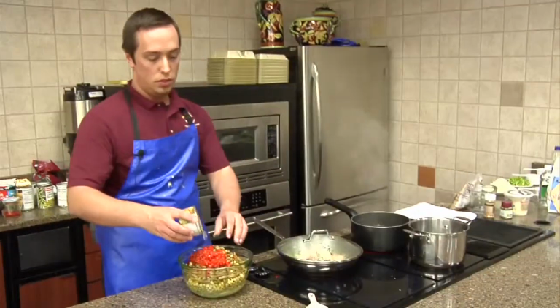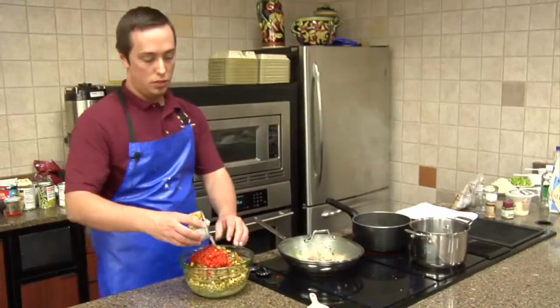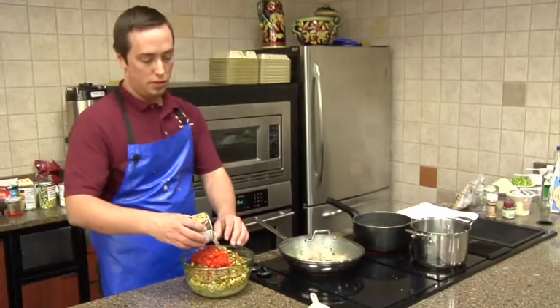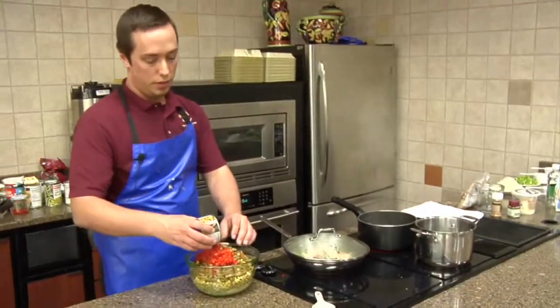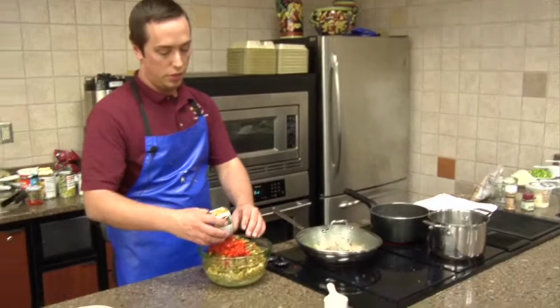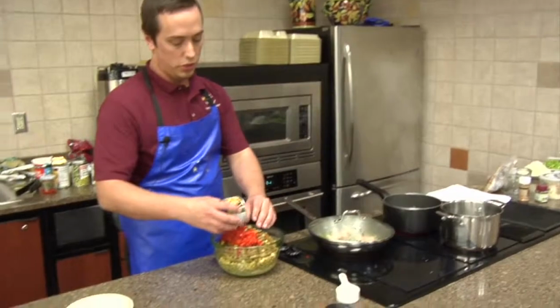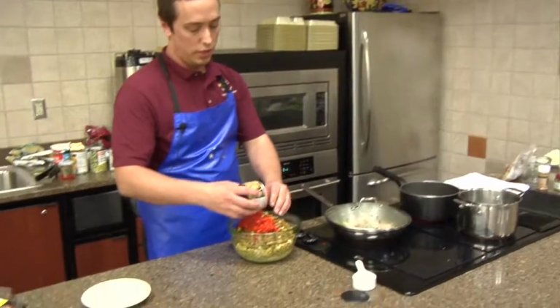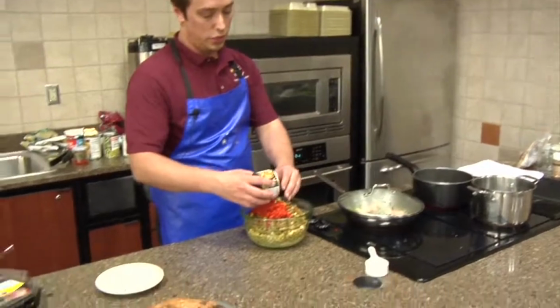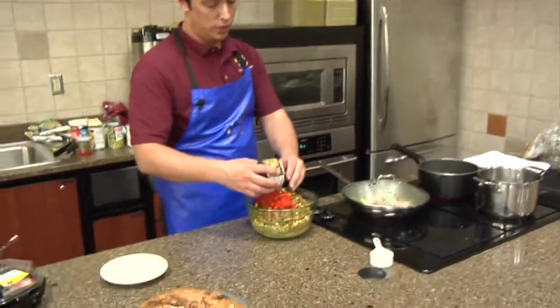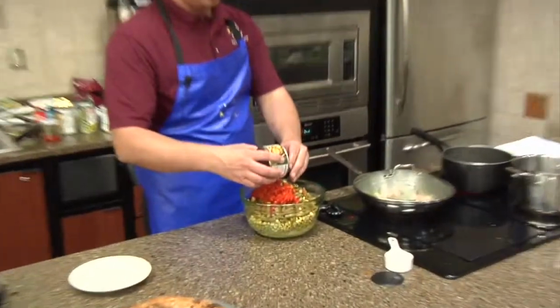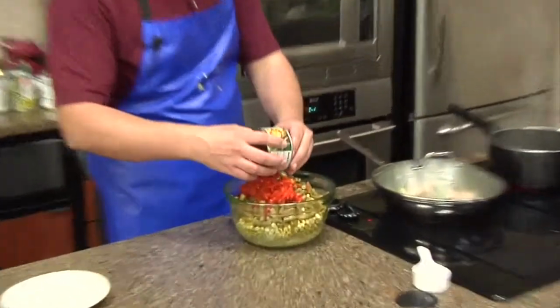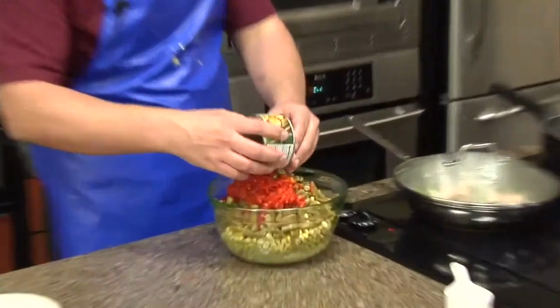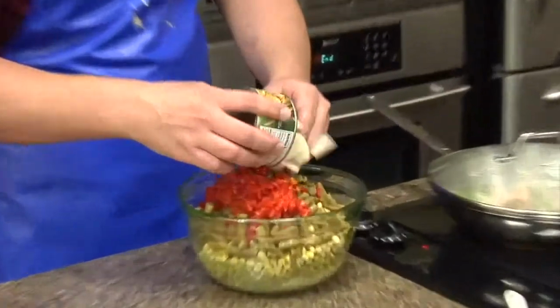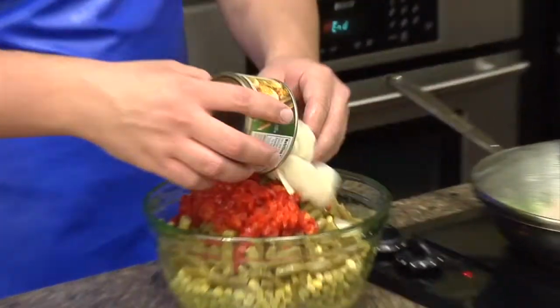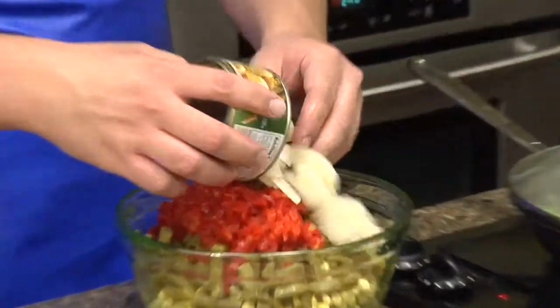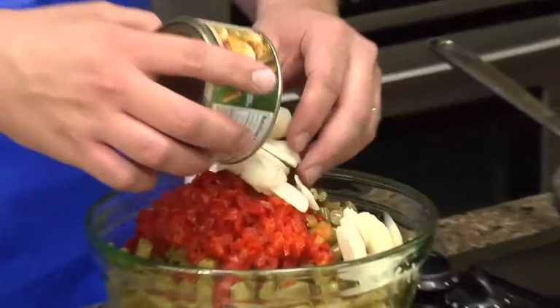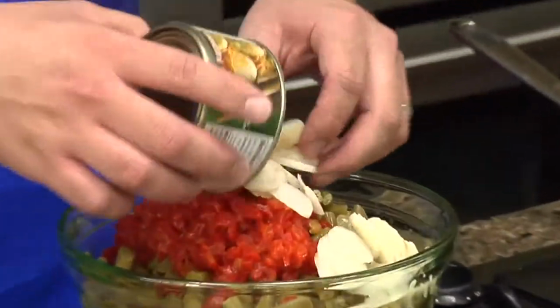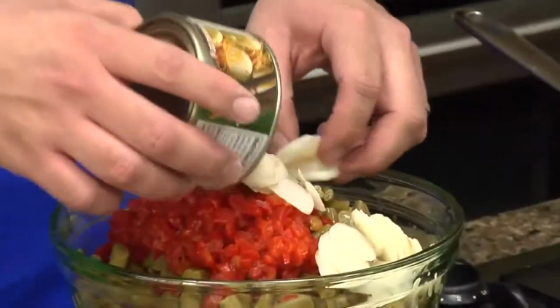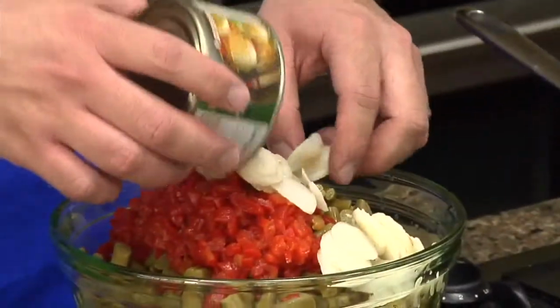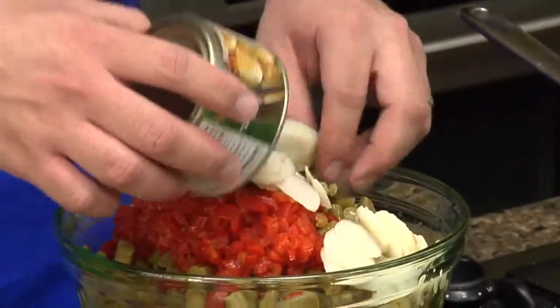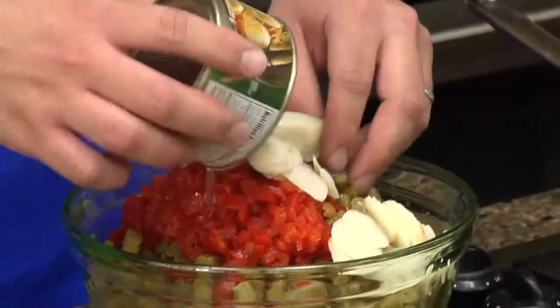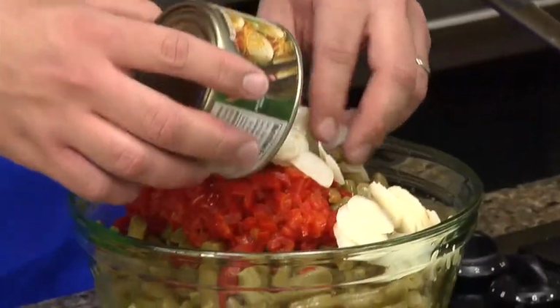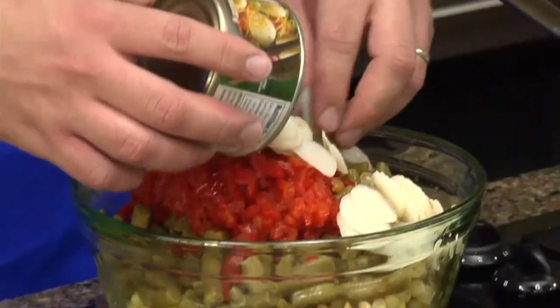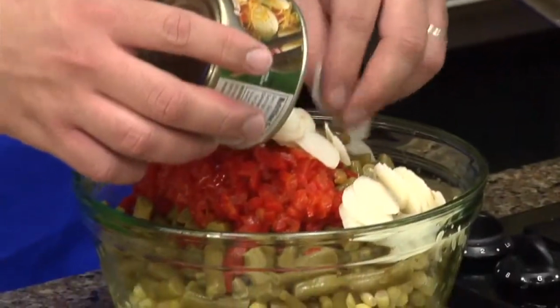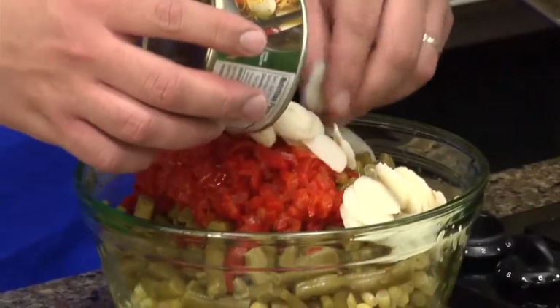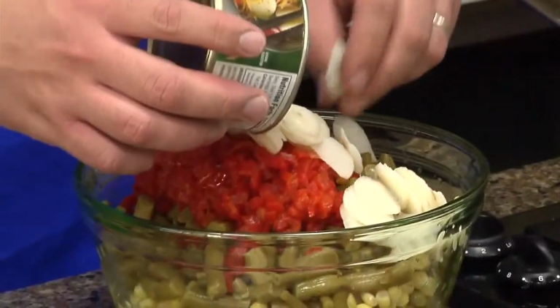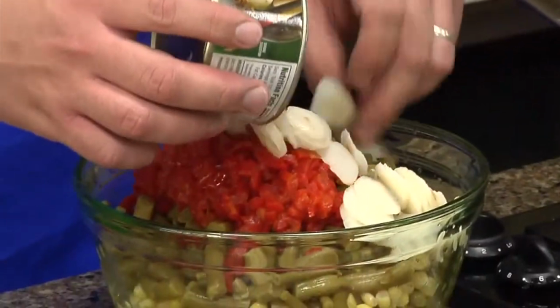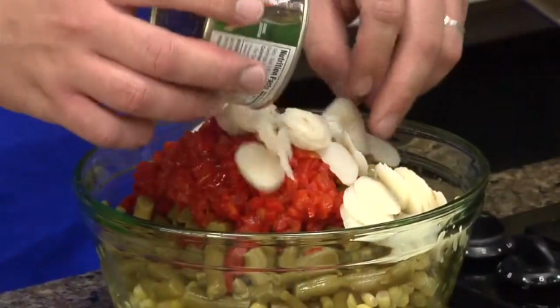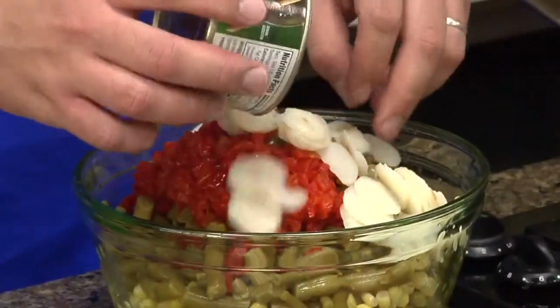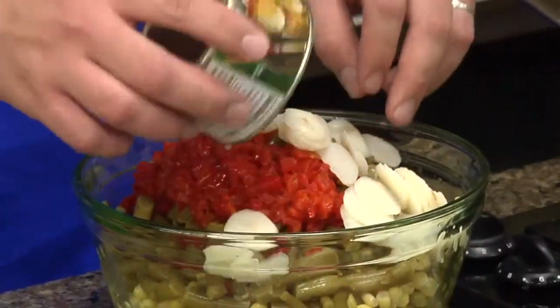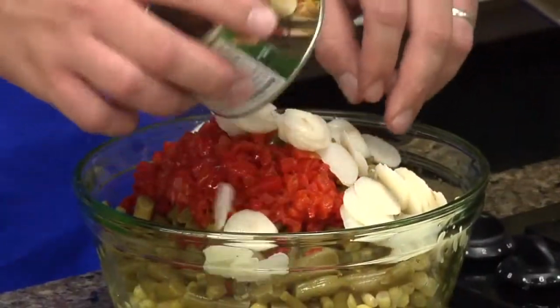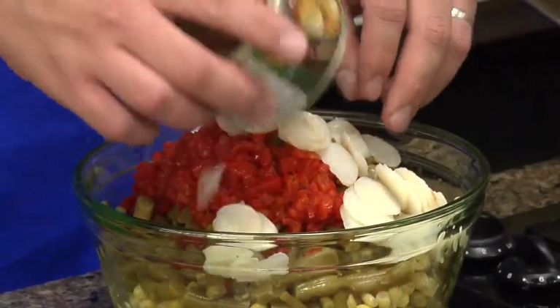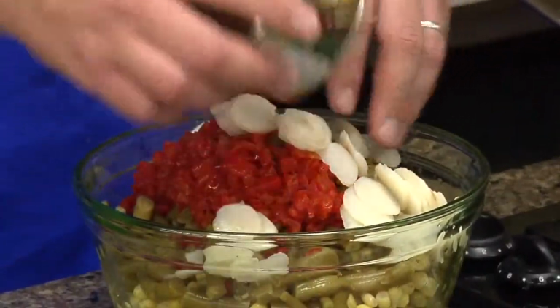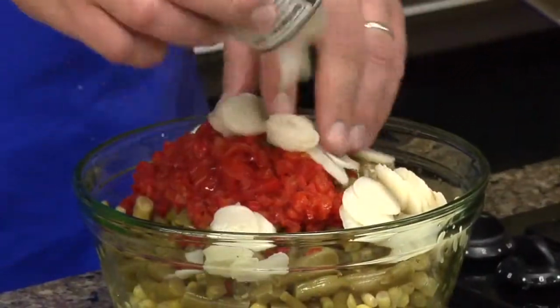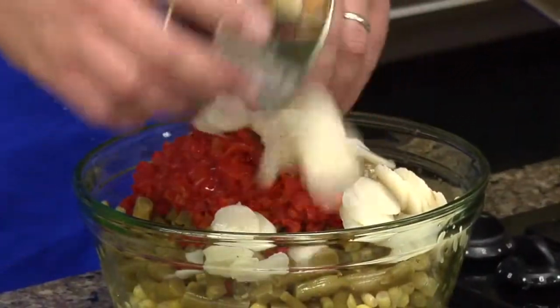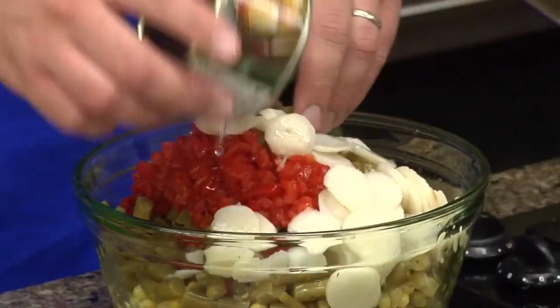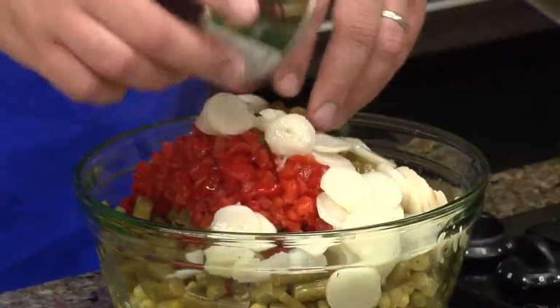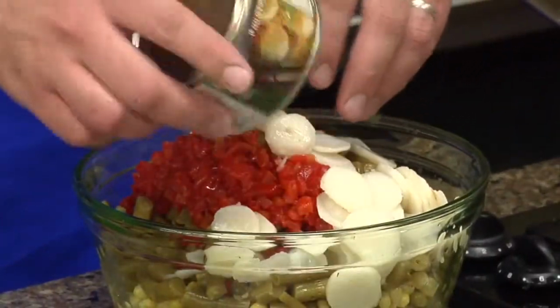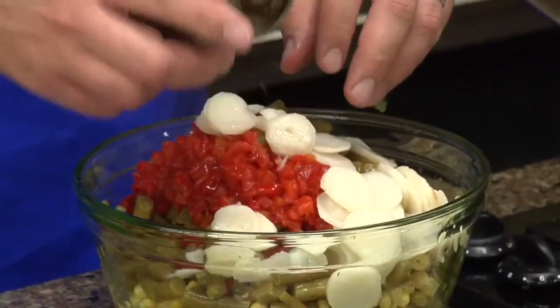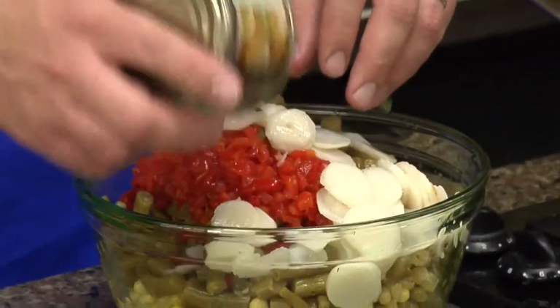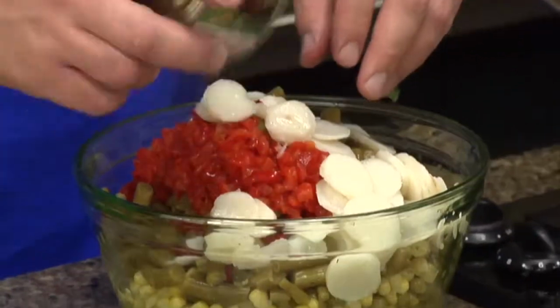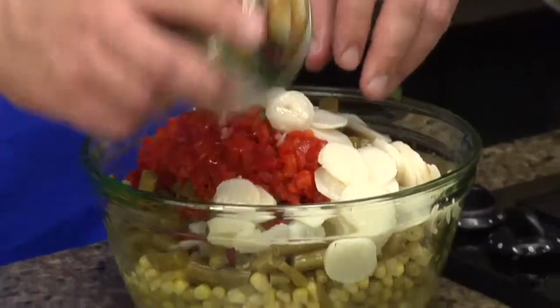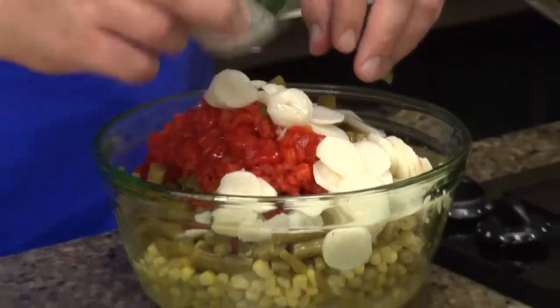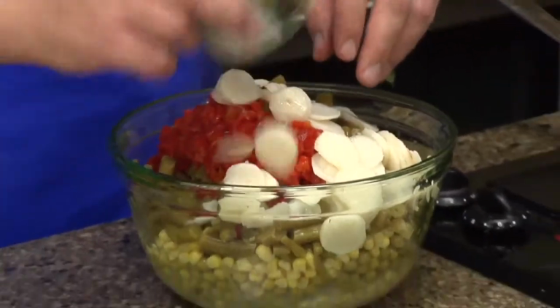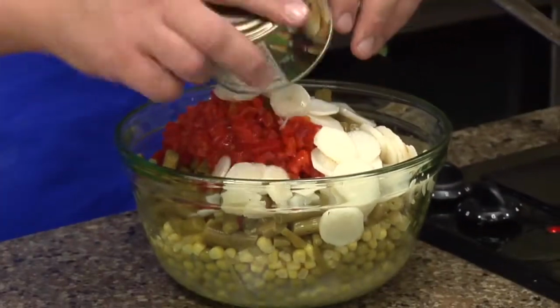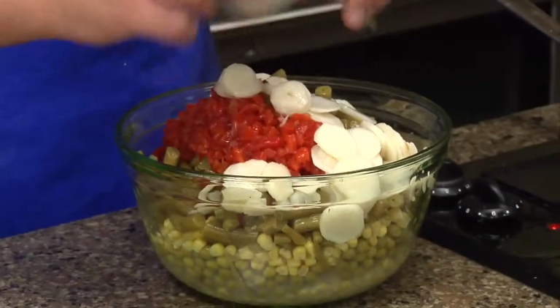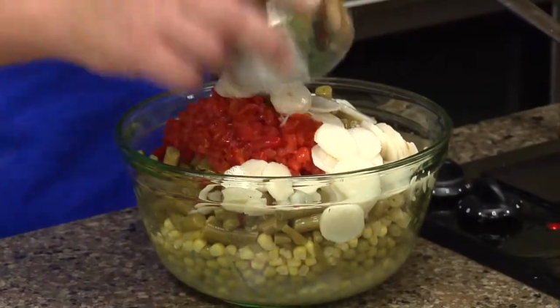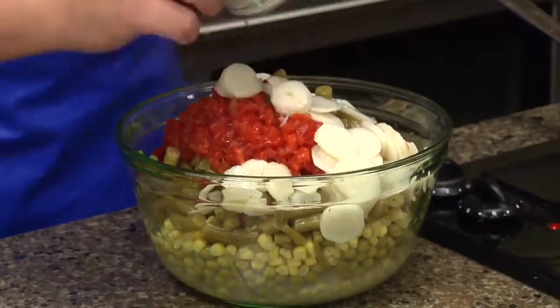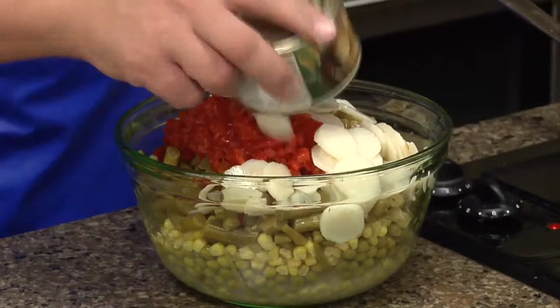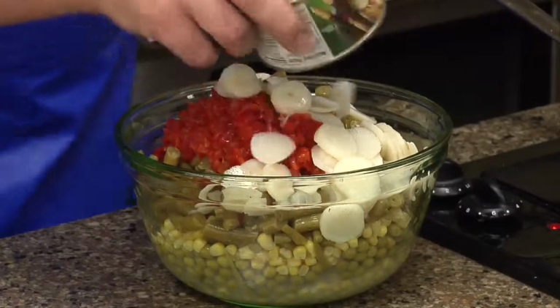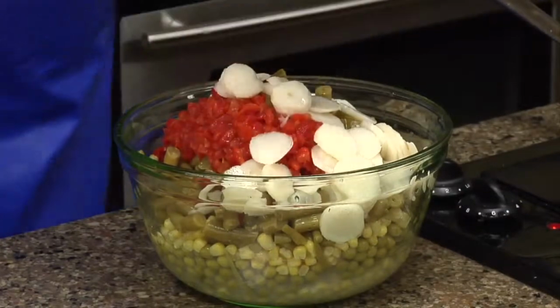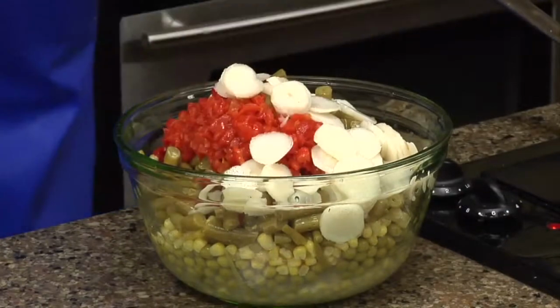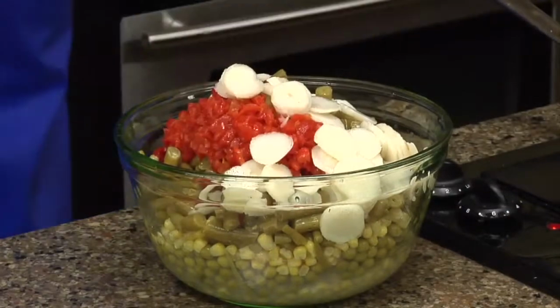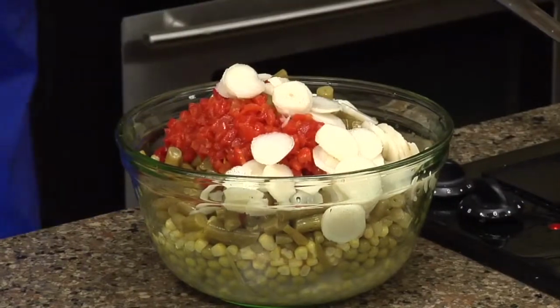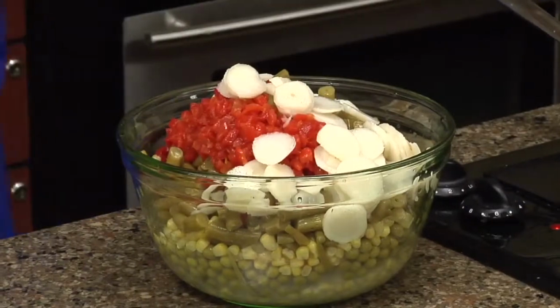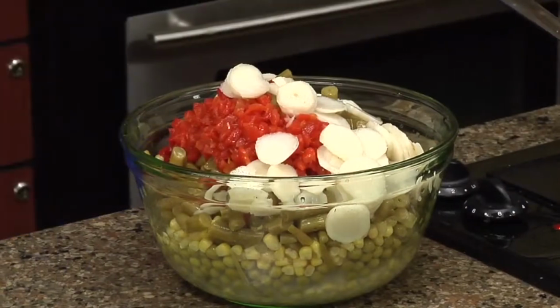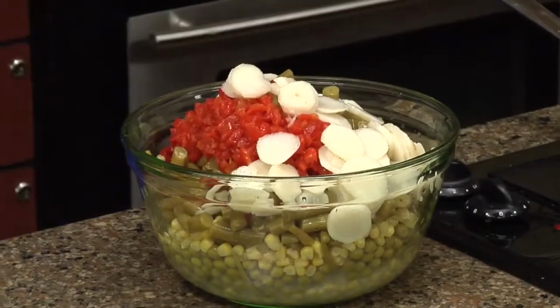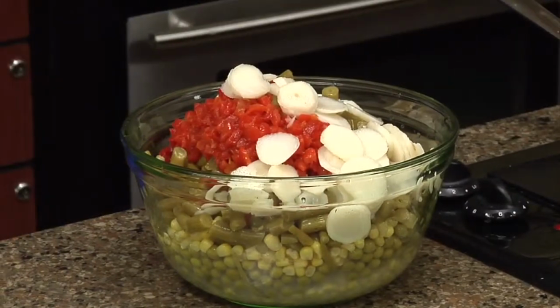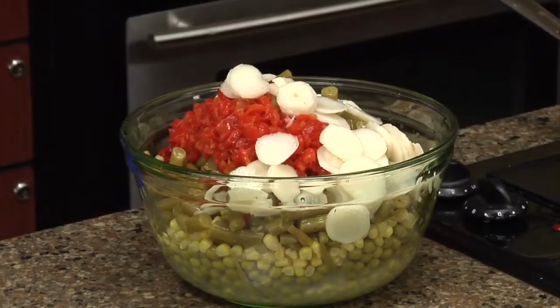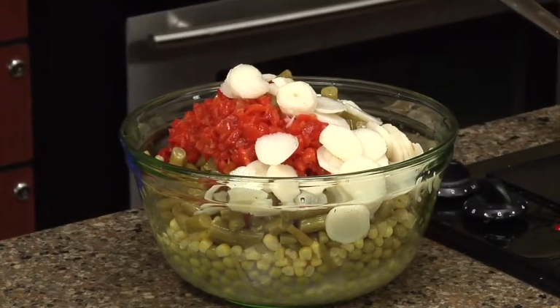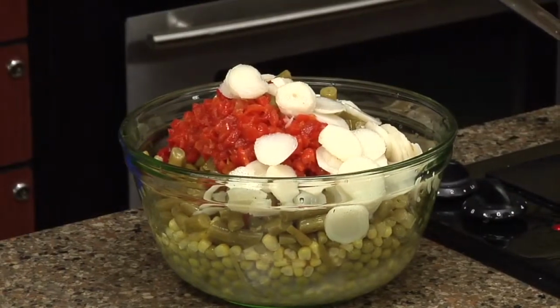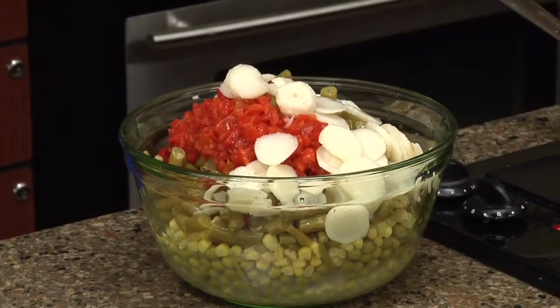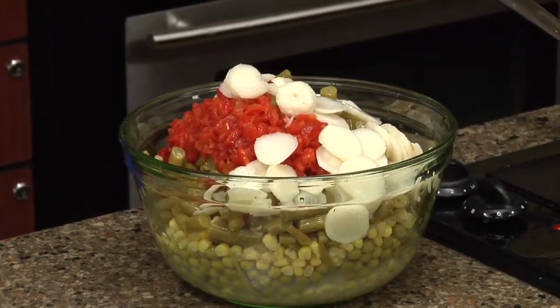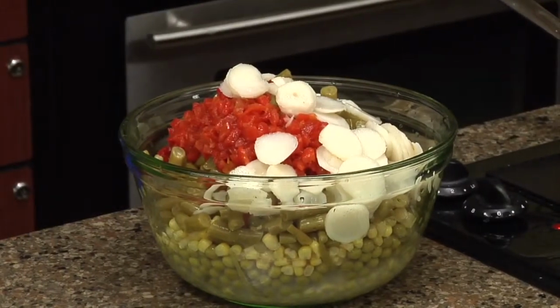Just wanna add your chestnuts in here — chestnuts, not cashews. Sliced chestnuts. These are already pre-sliced.